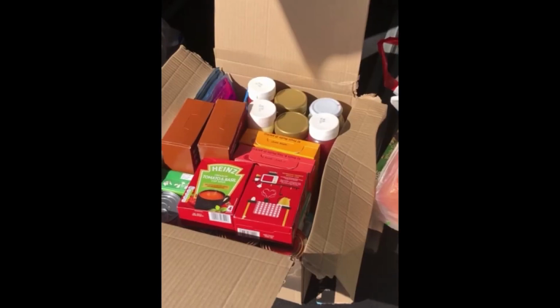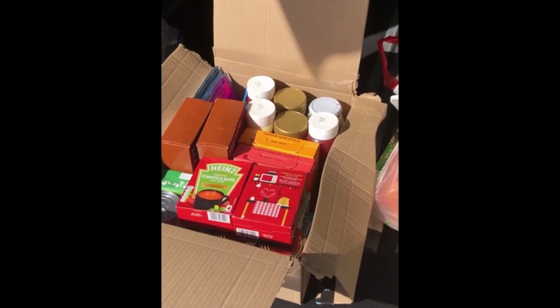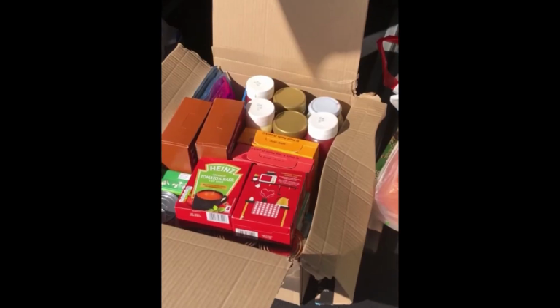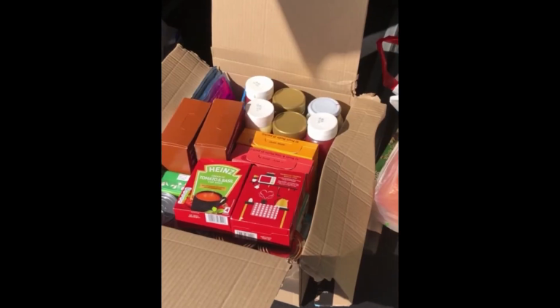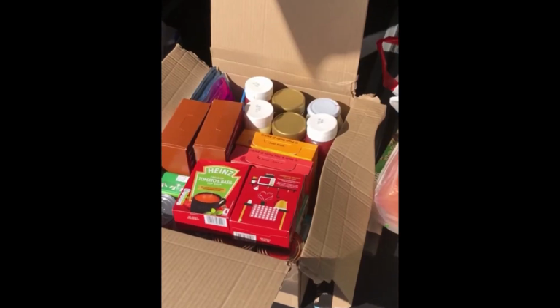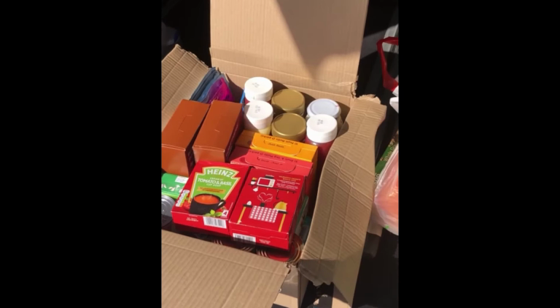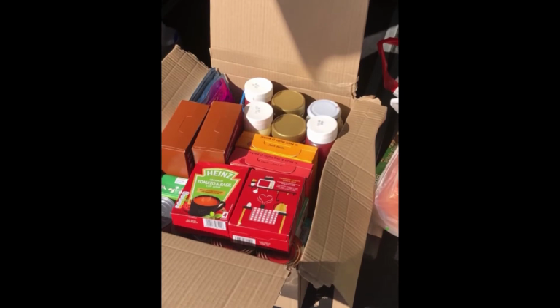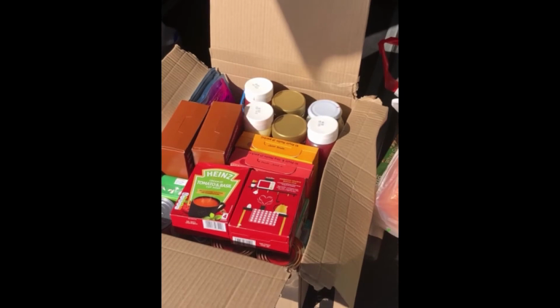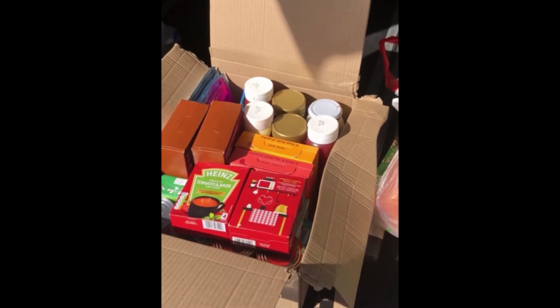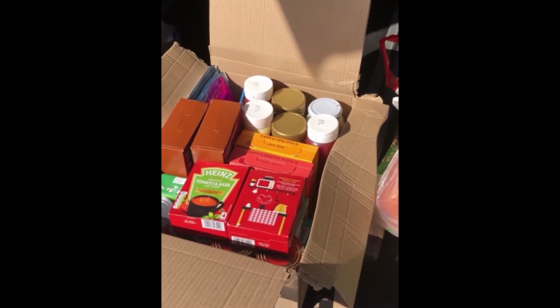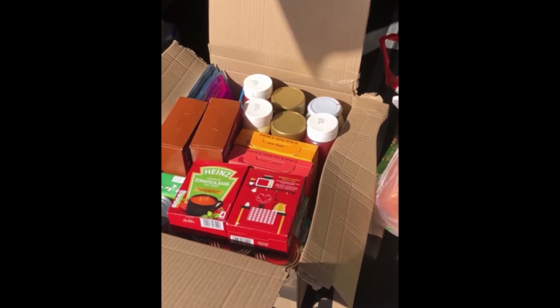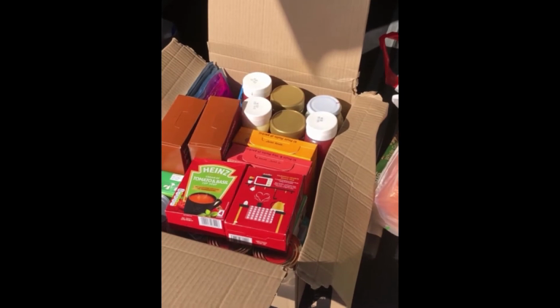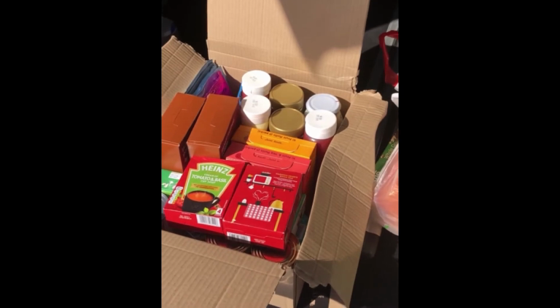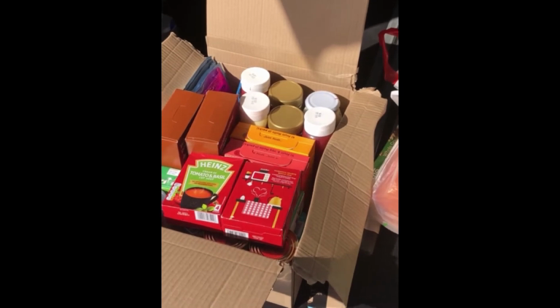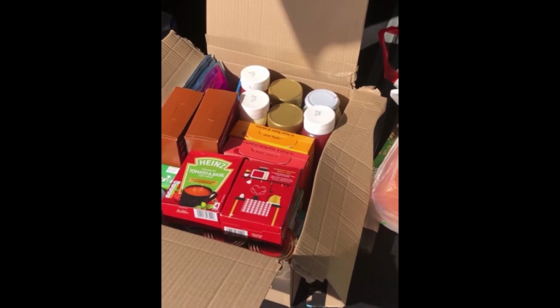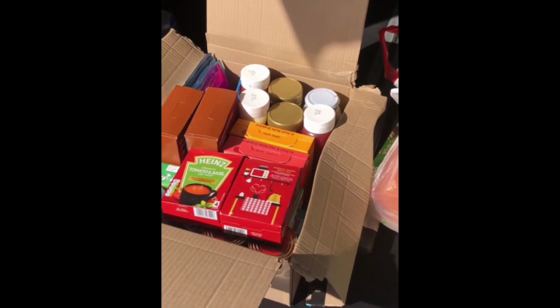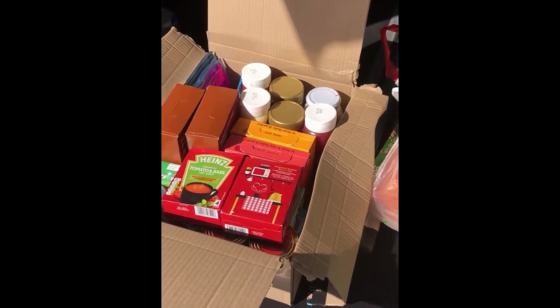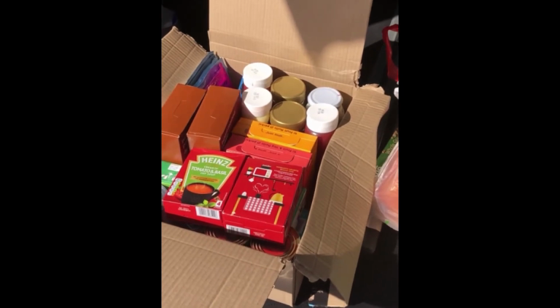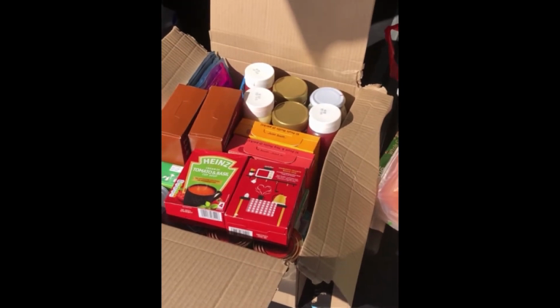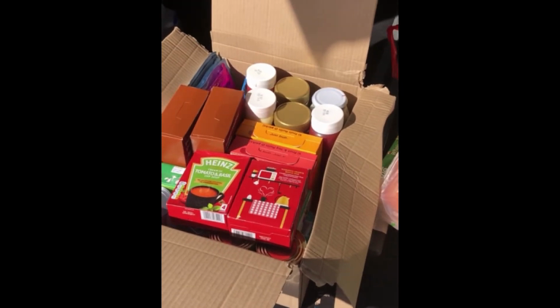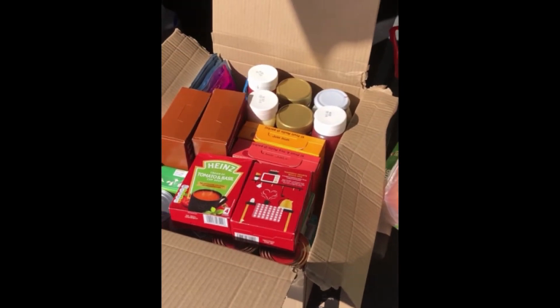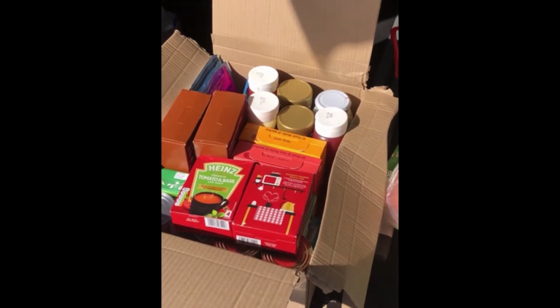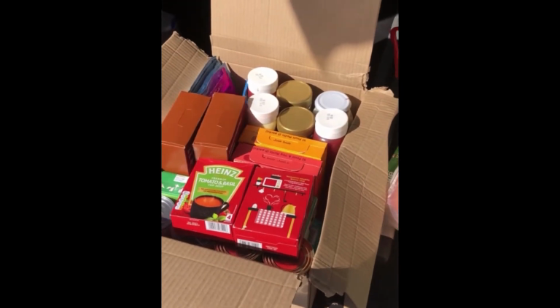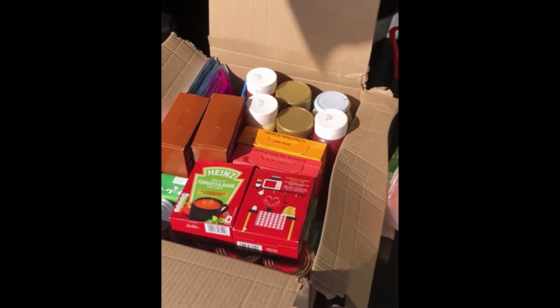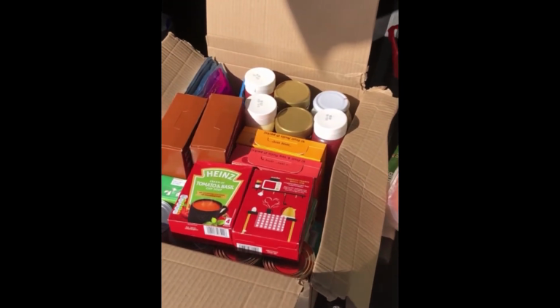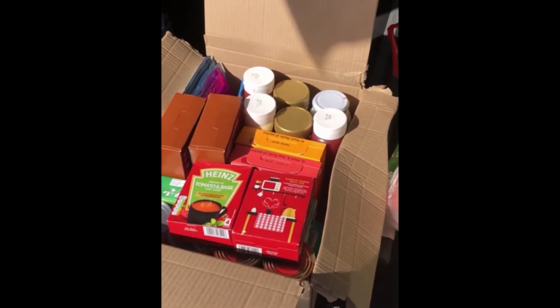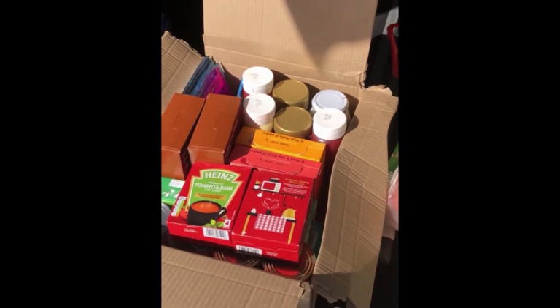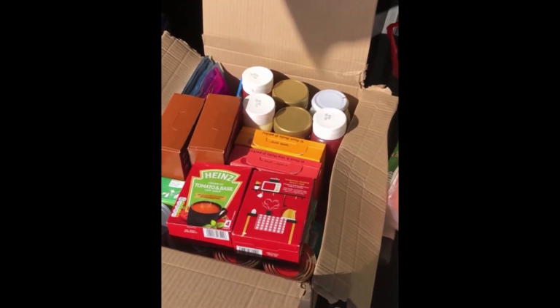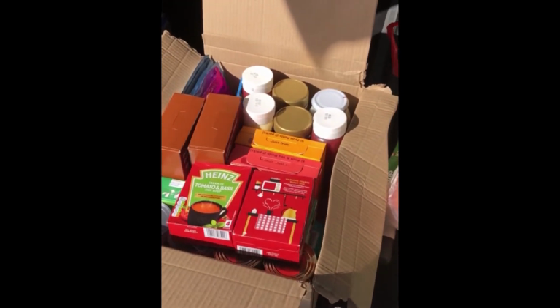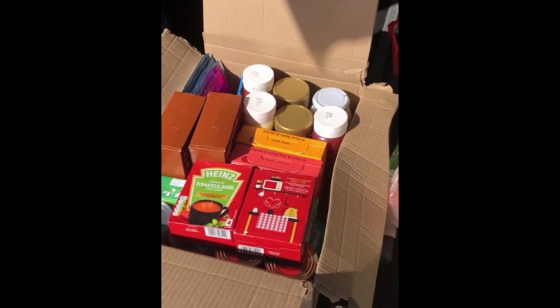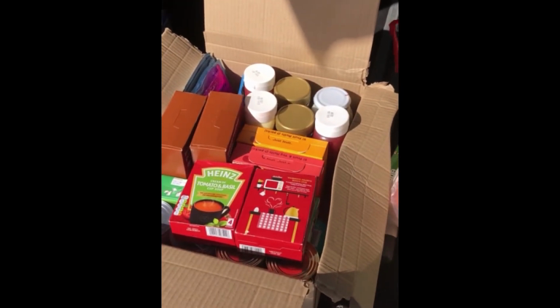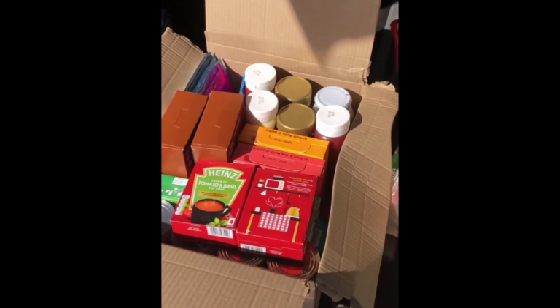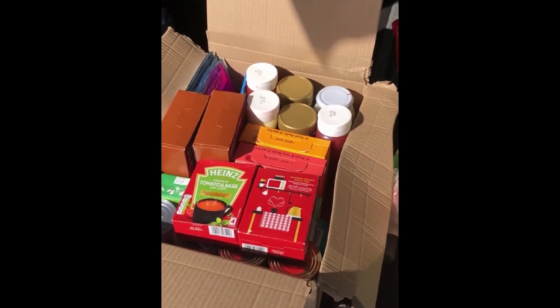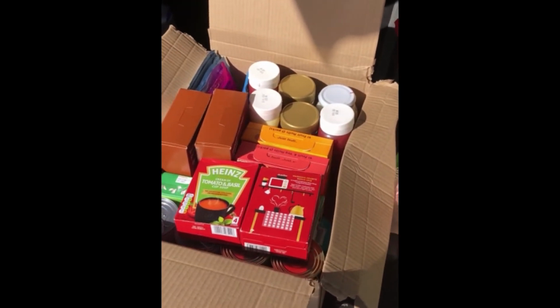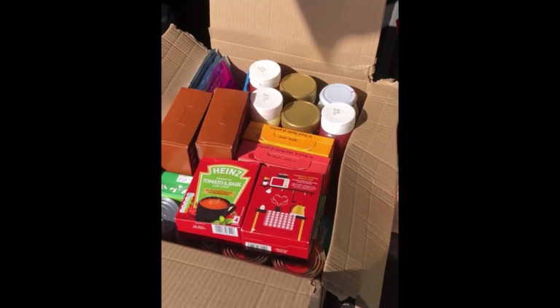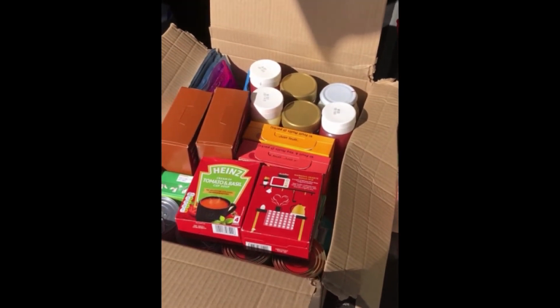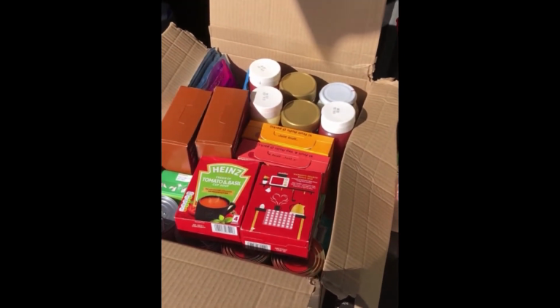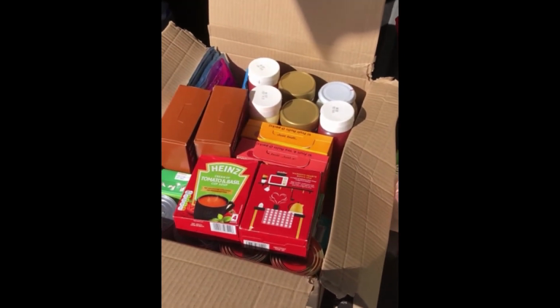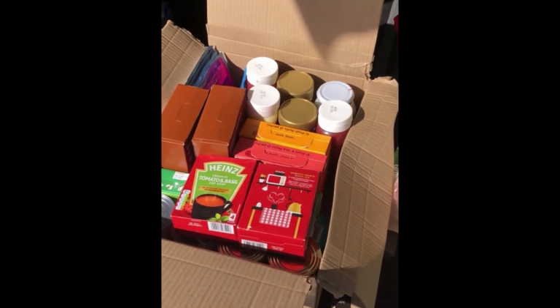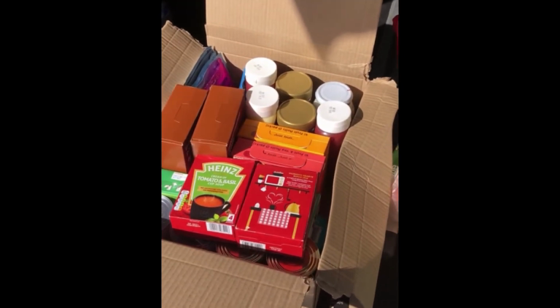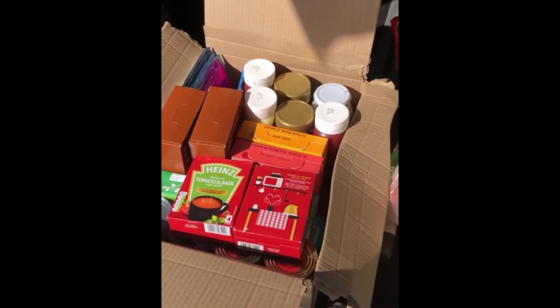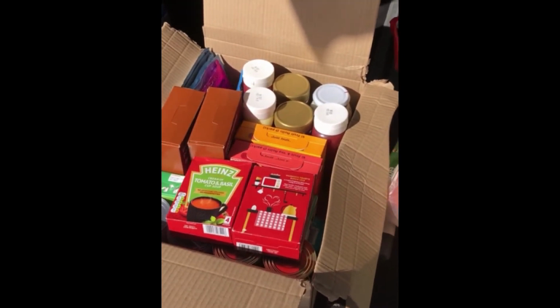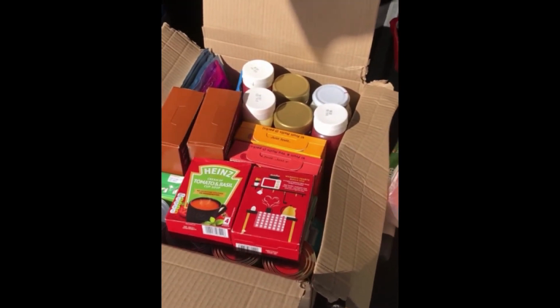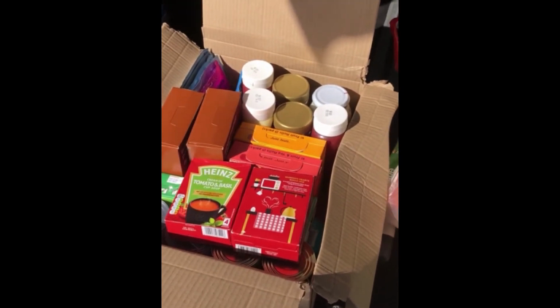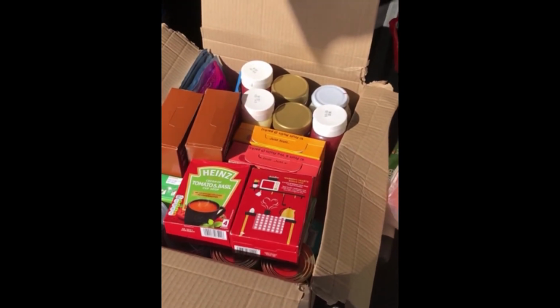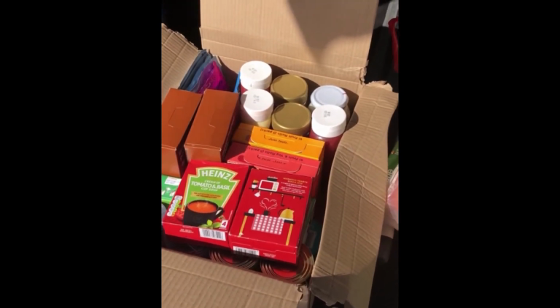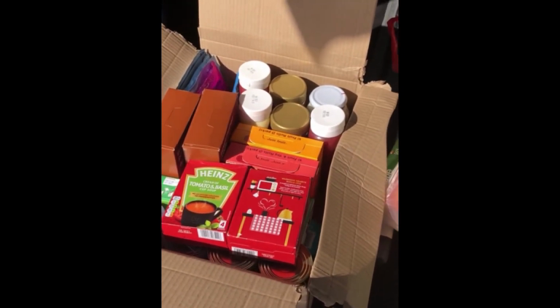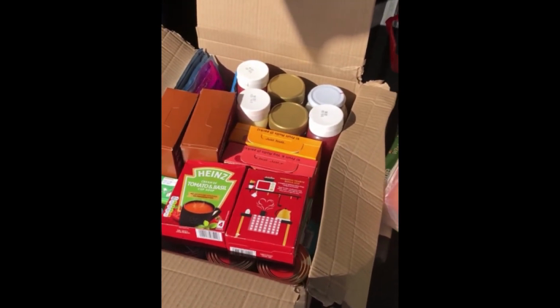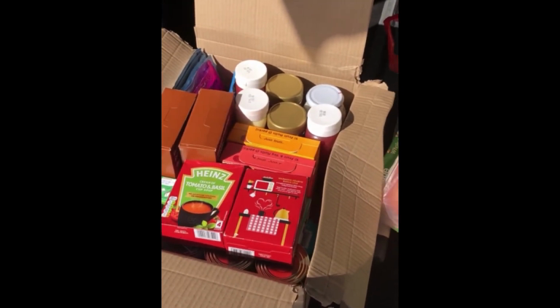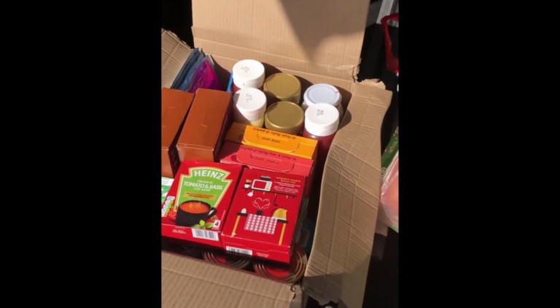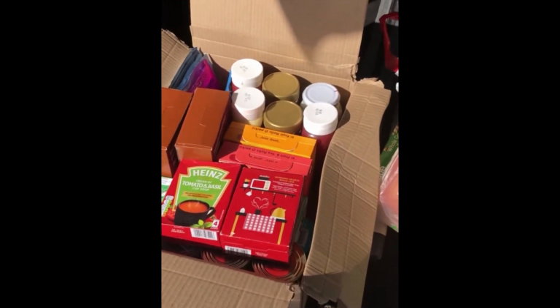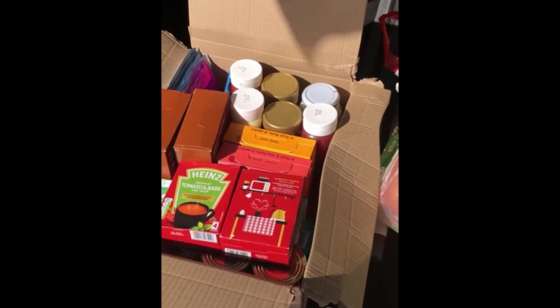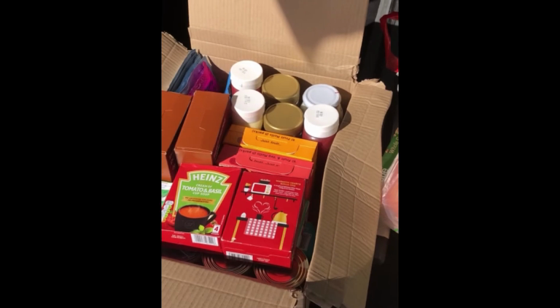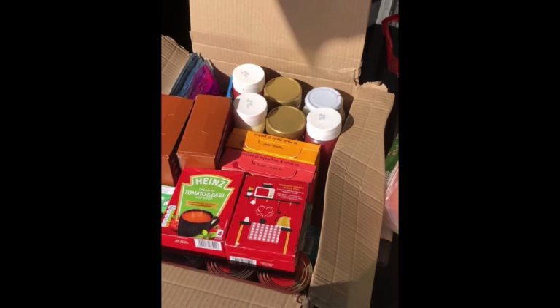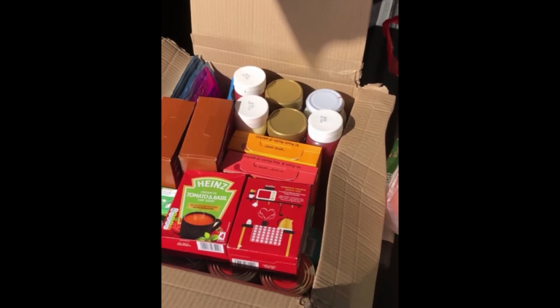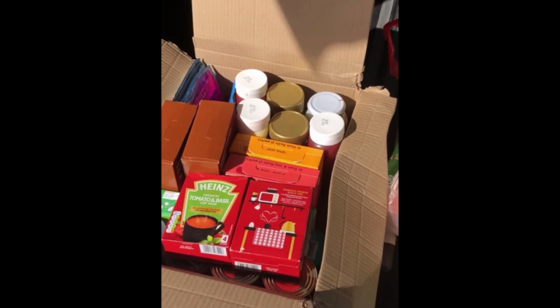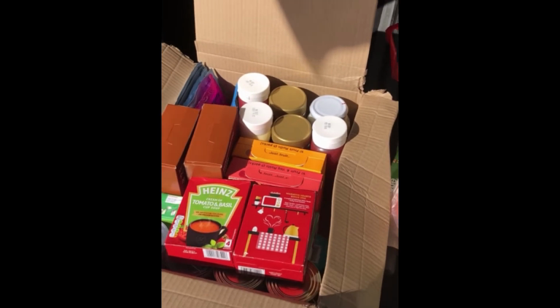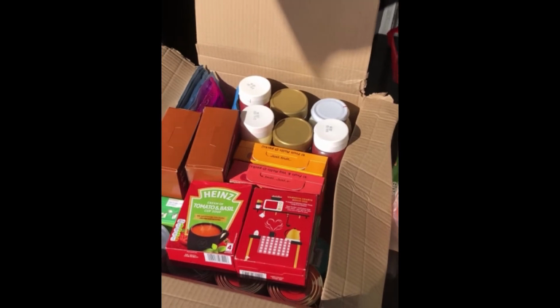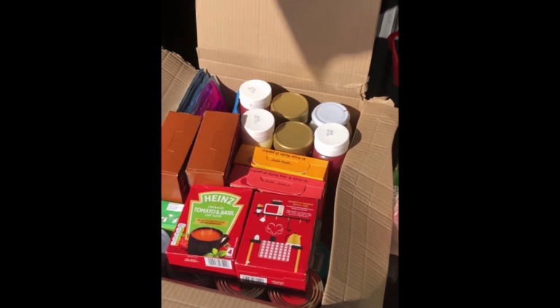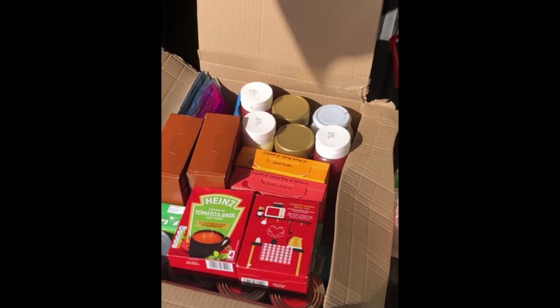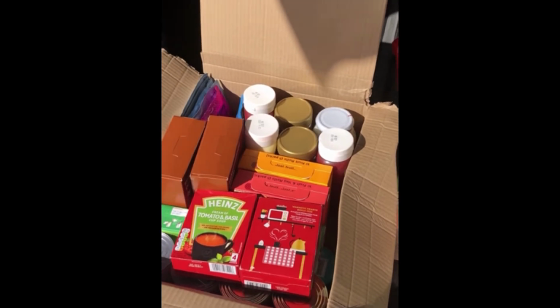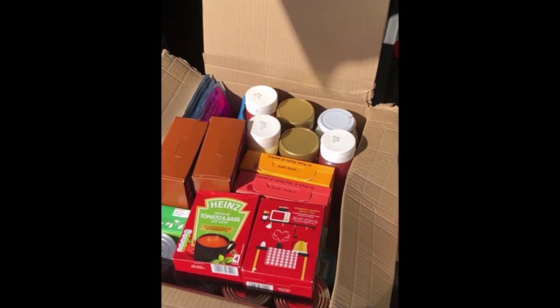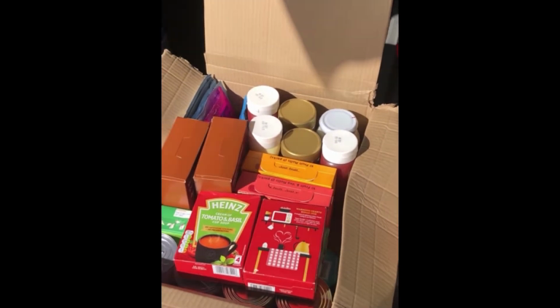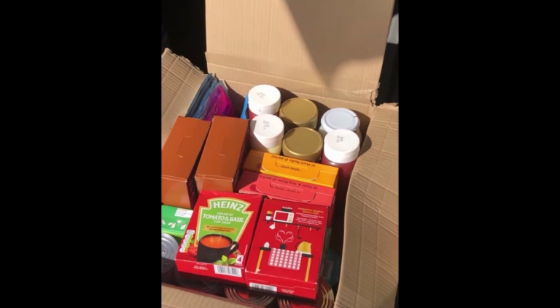Just starting to fill up now. Here's our collection number two from Southwood. Thank you very much to Francis.